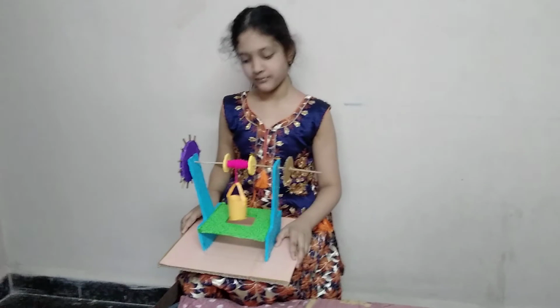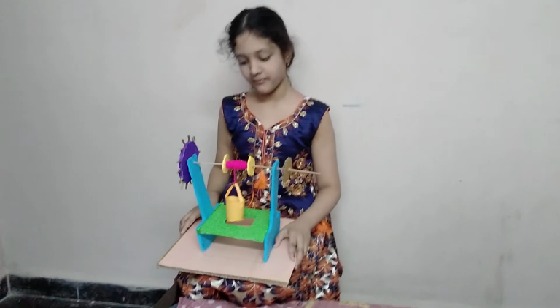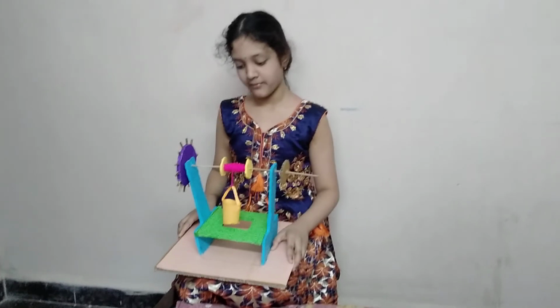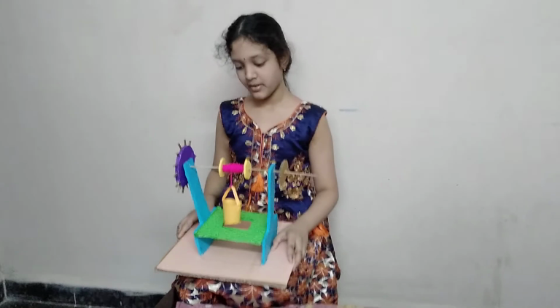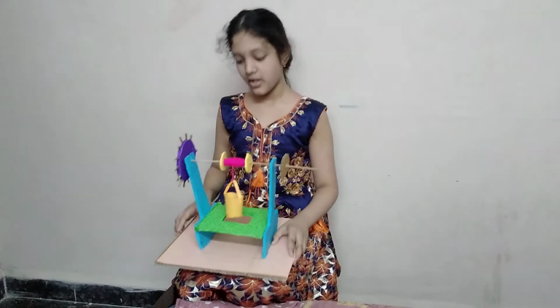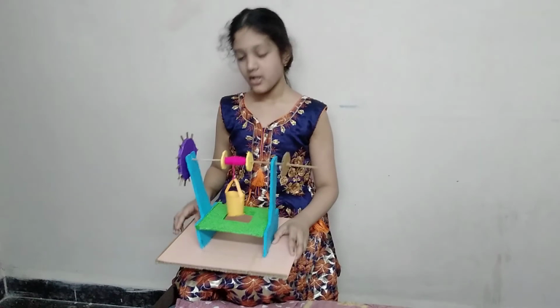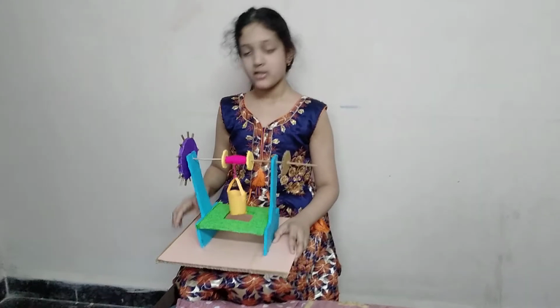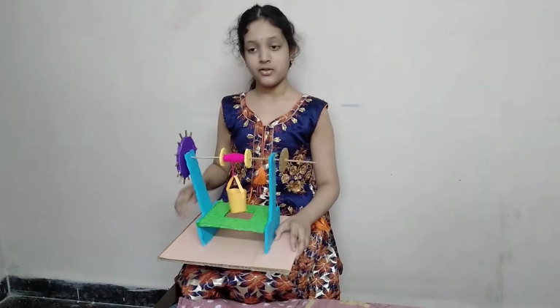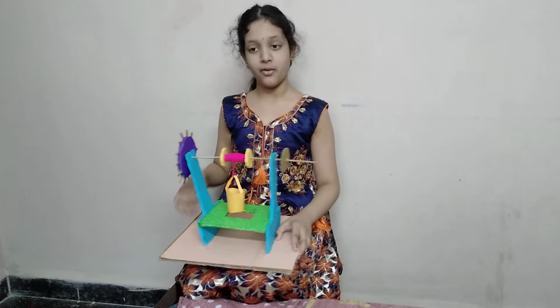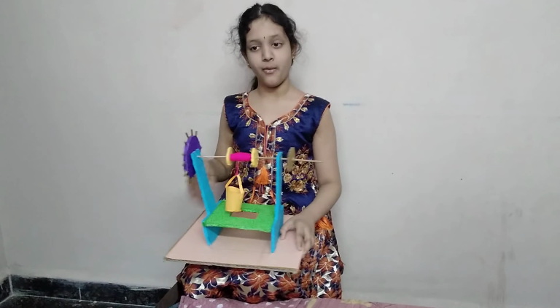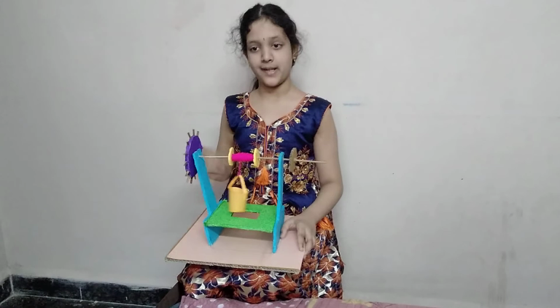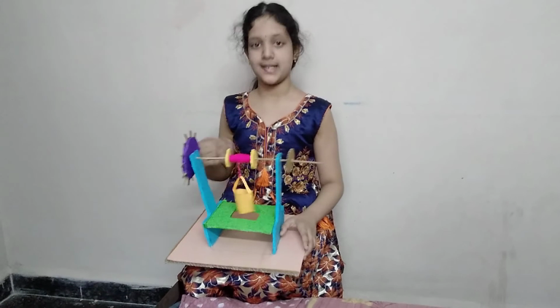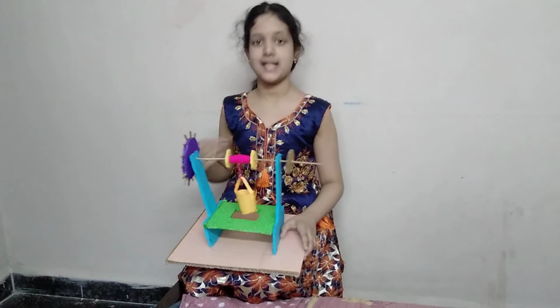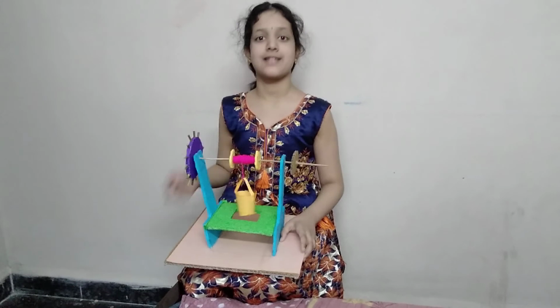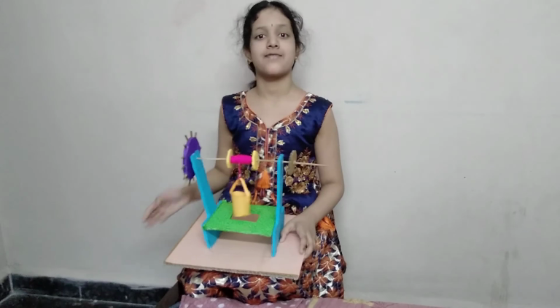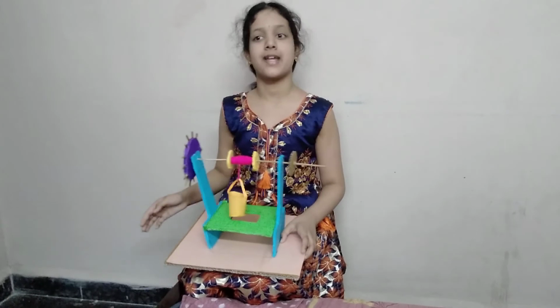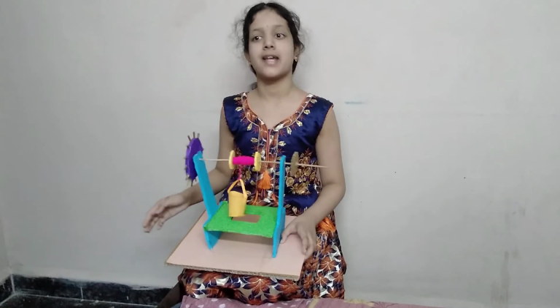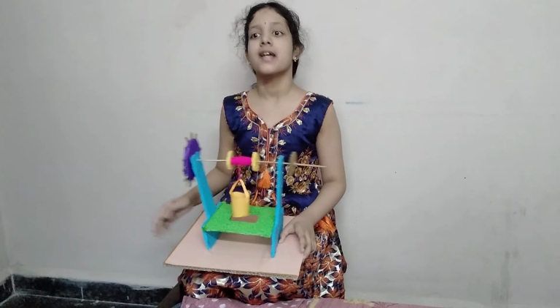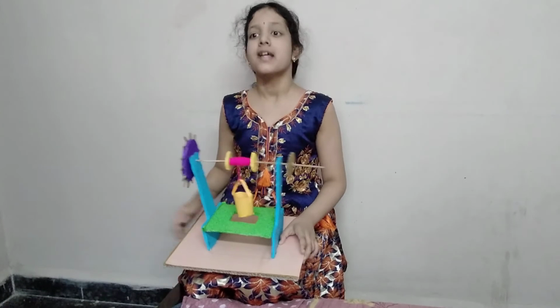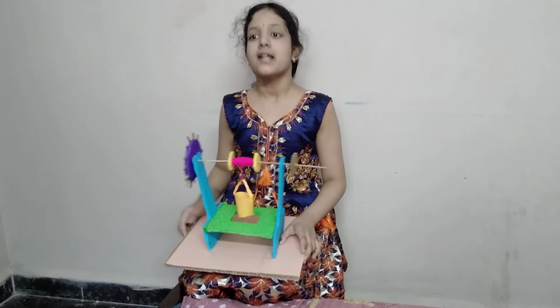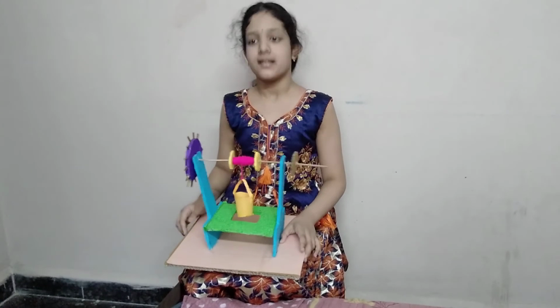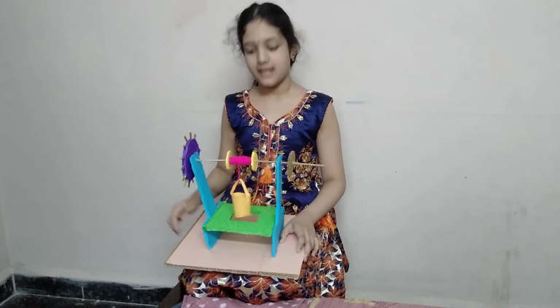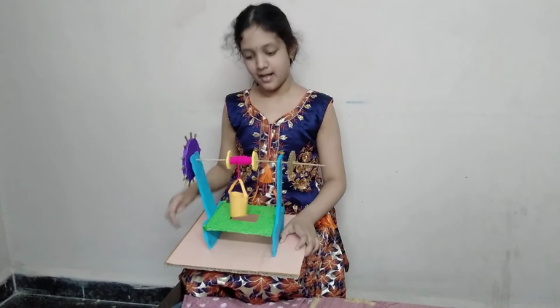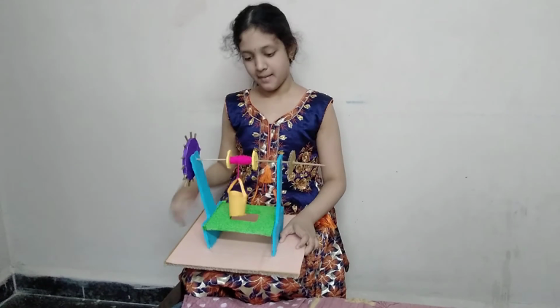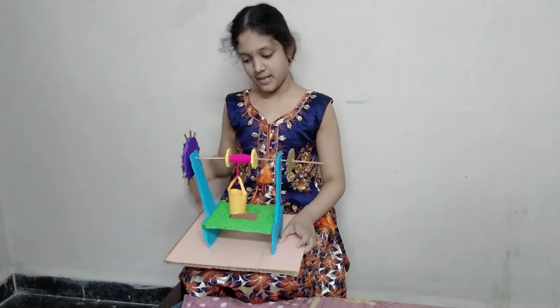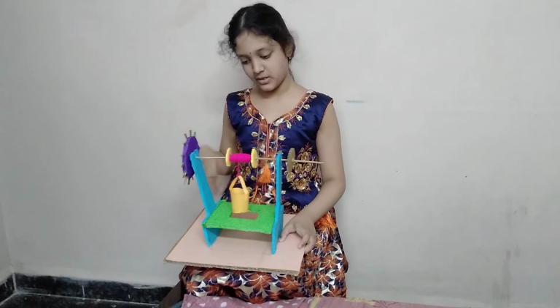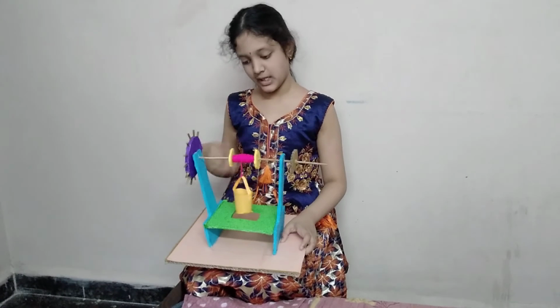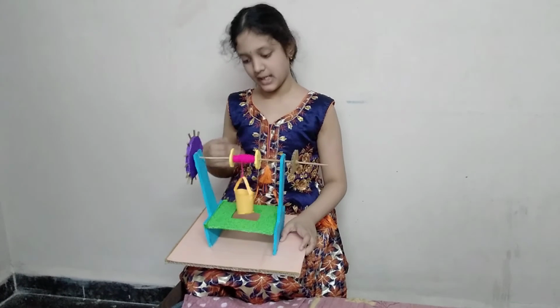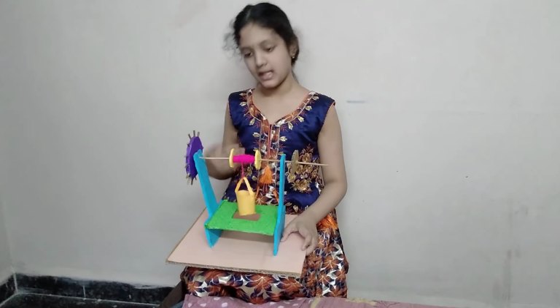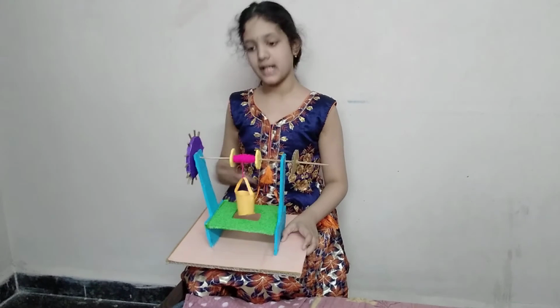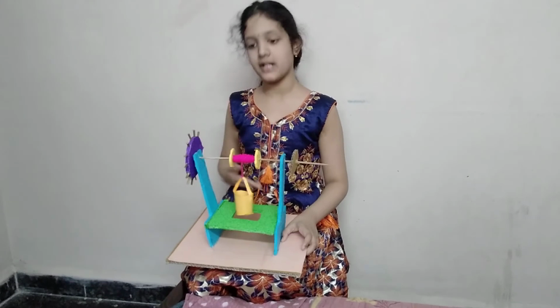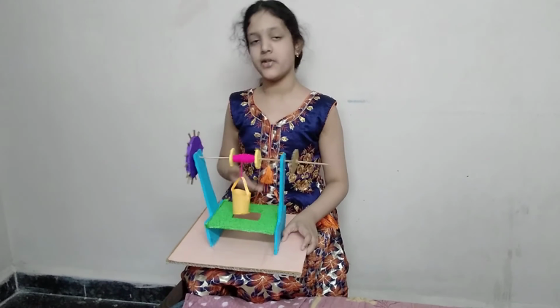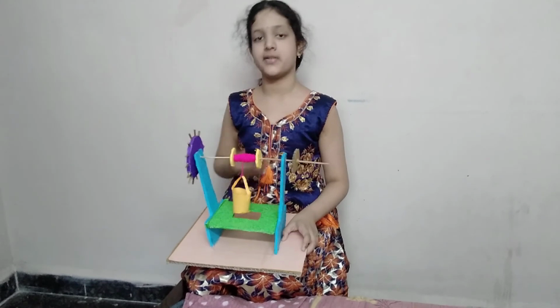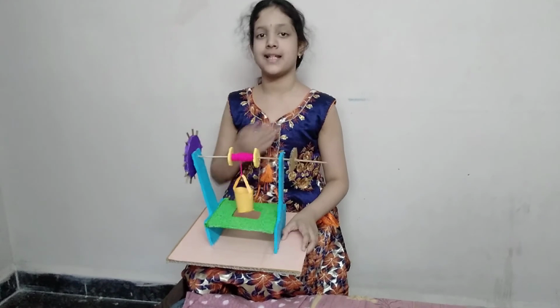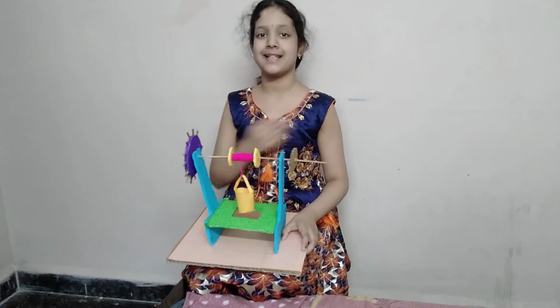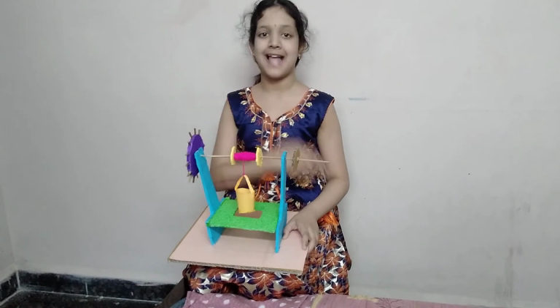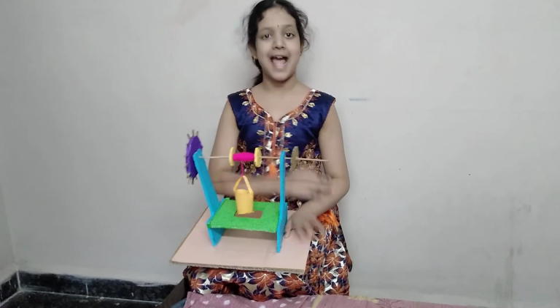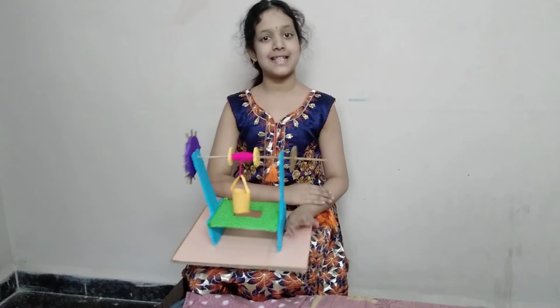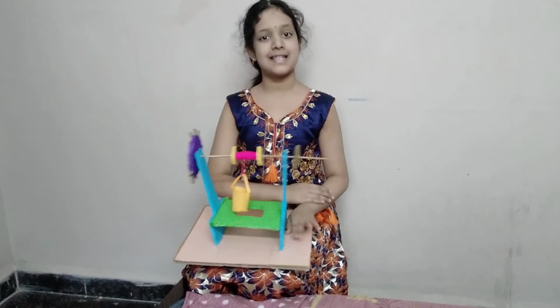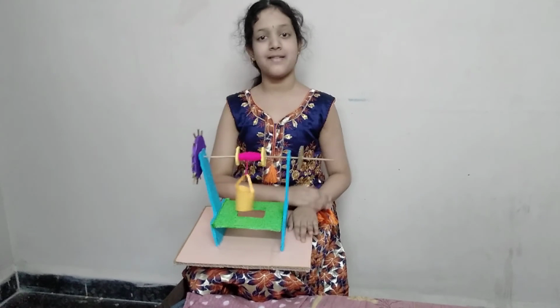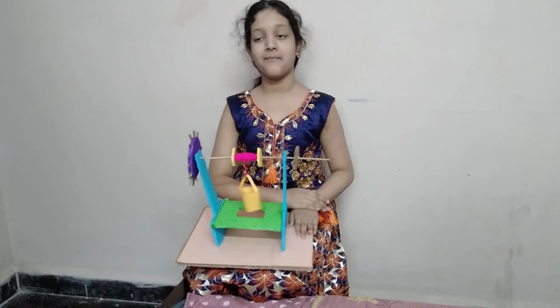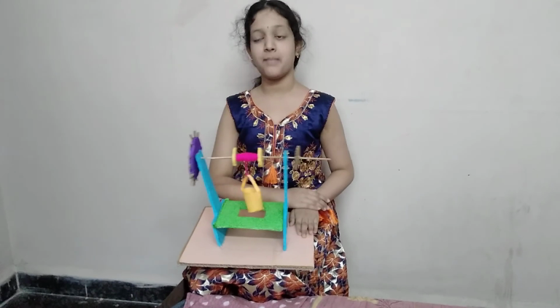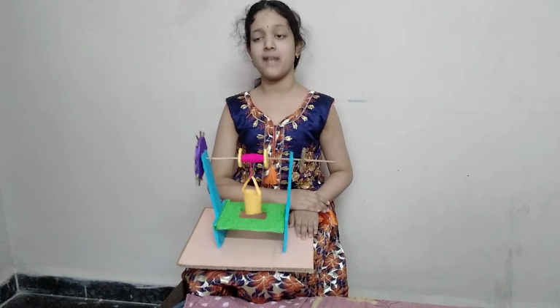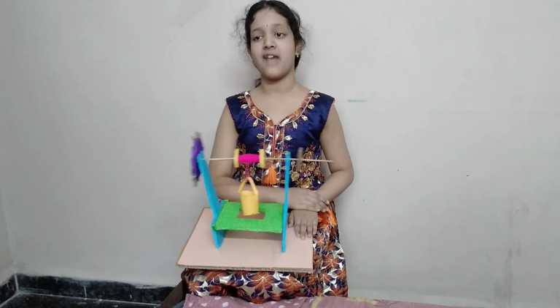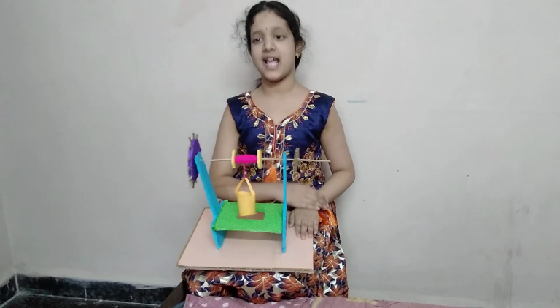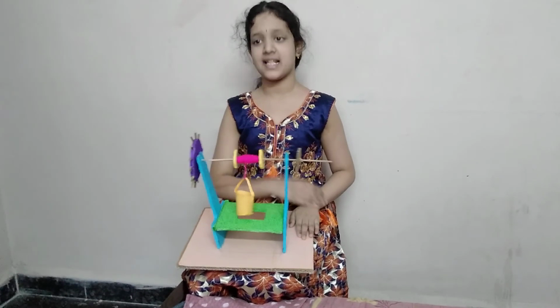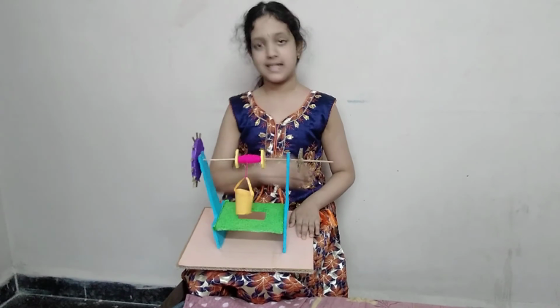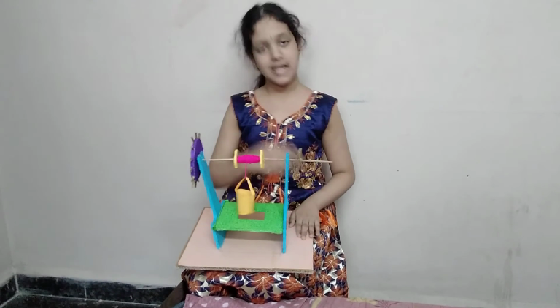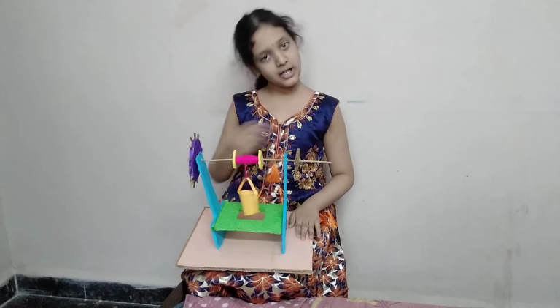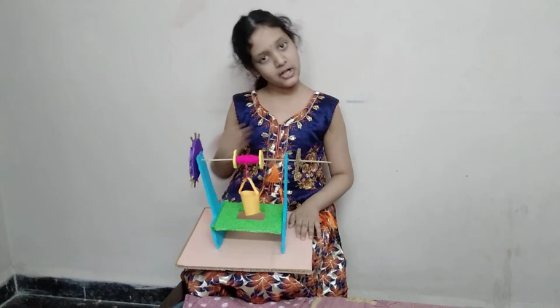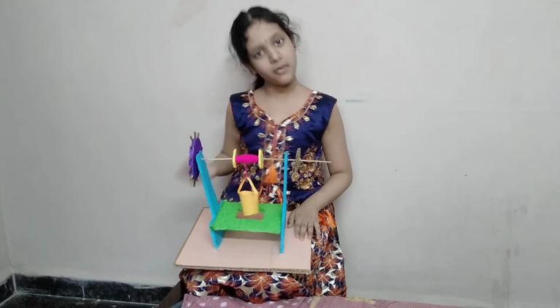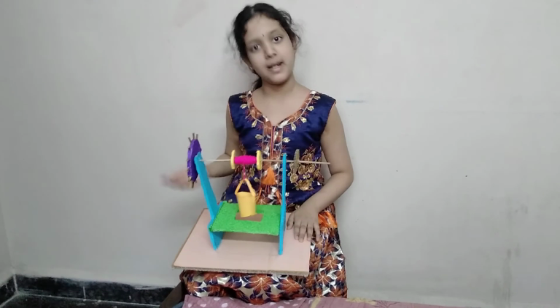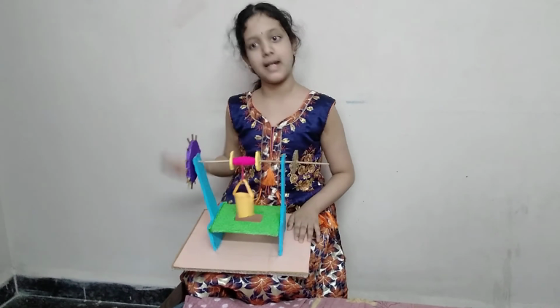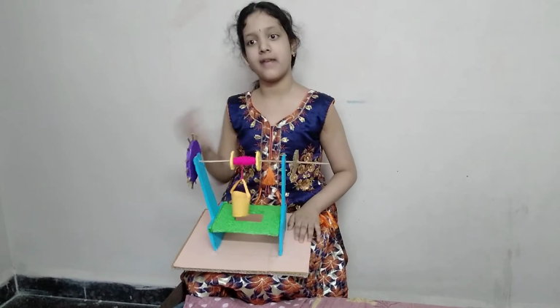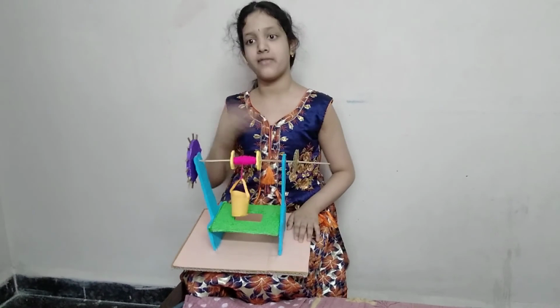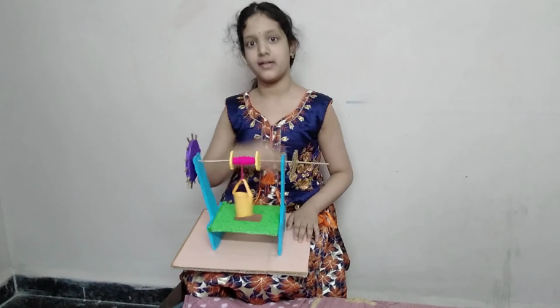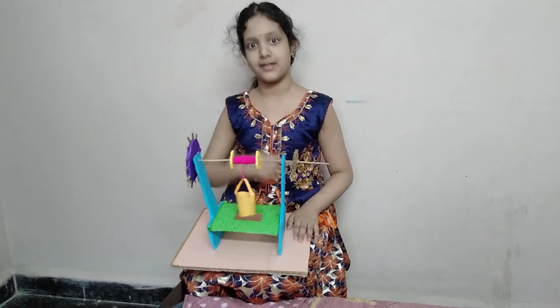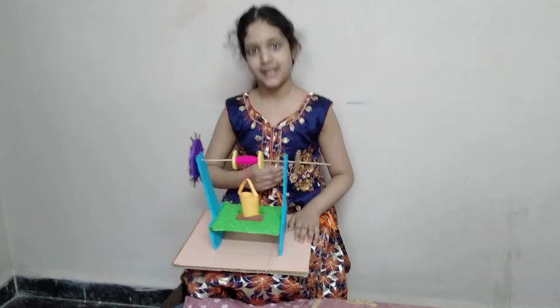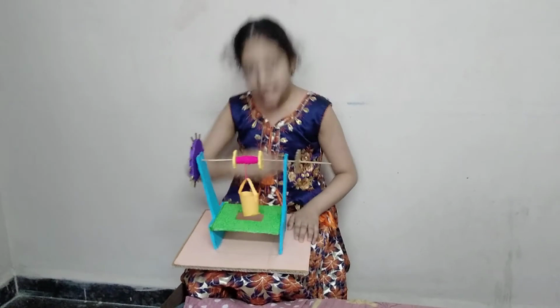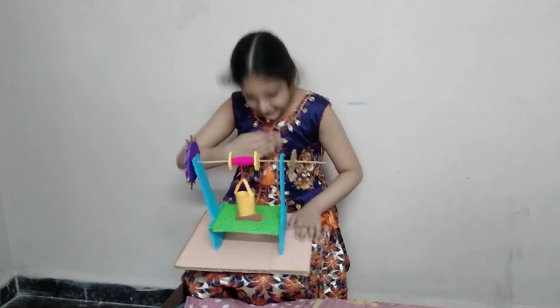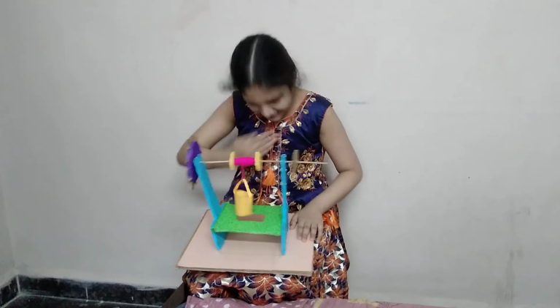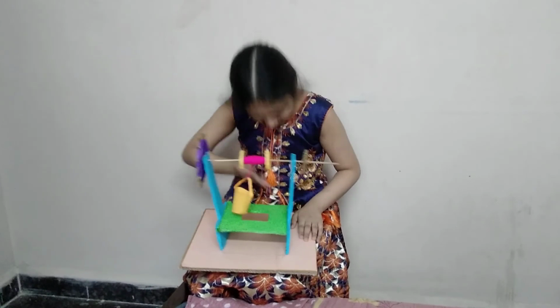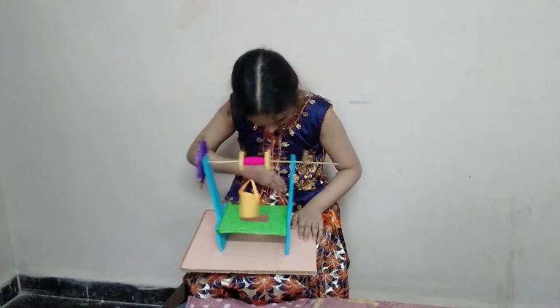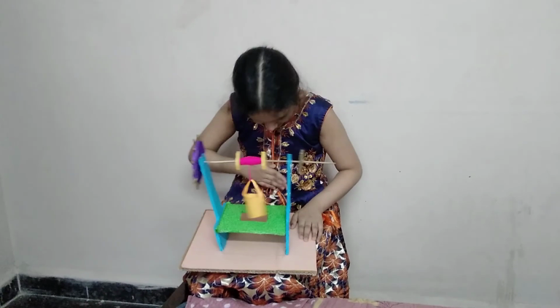So, in this way, the machine reduces and simplifies the human effort. Thank you.